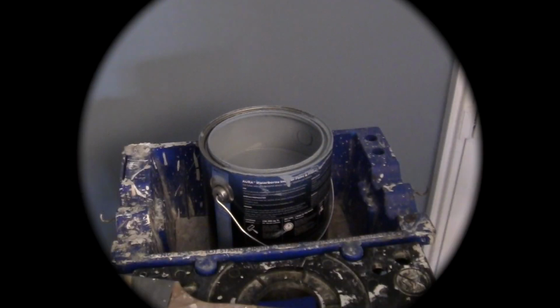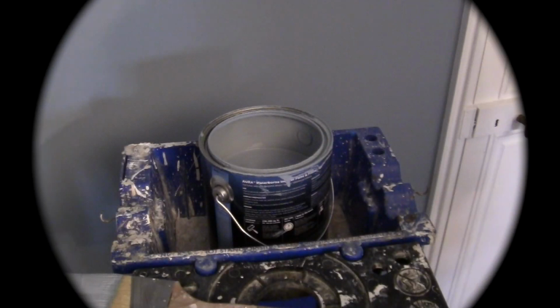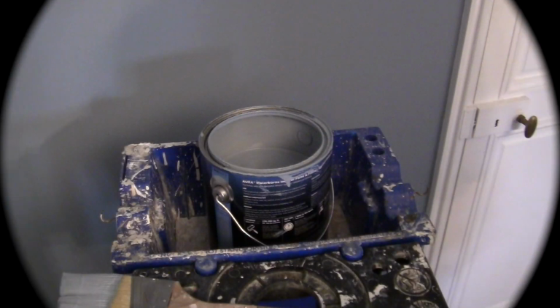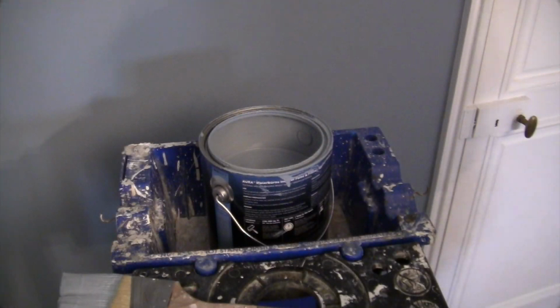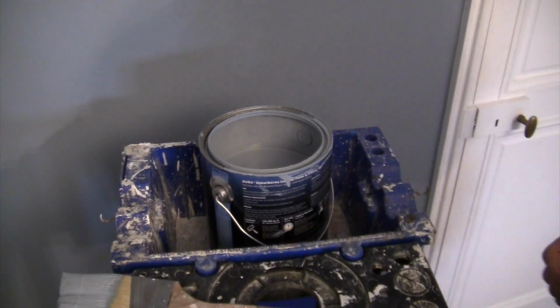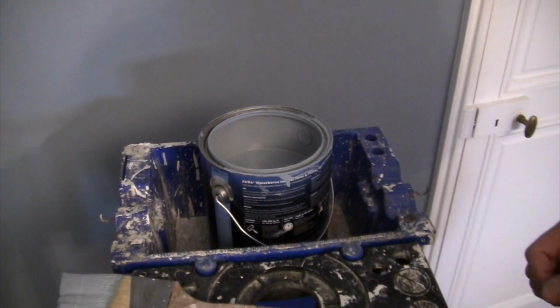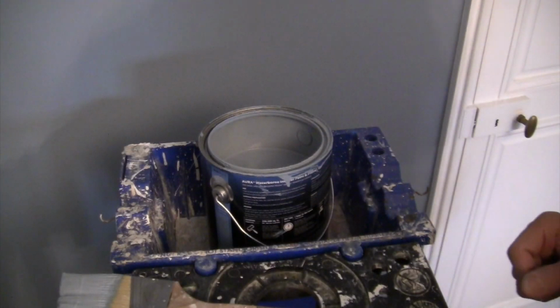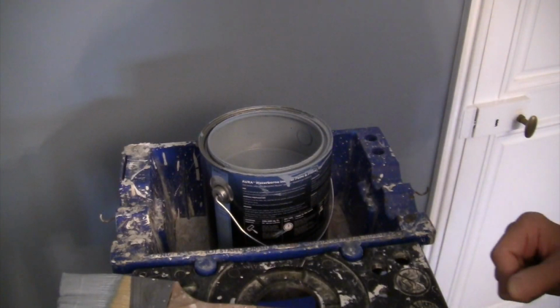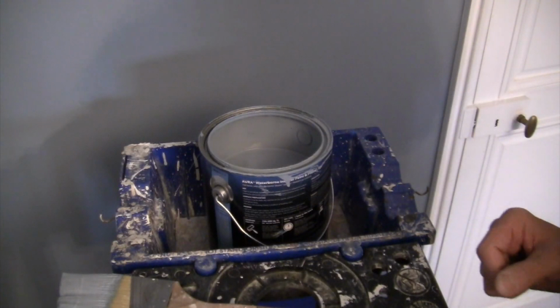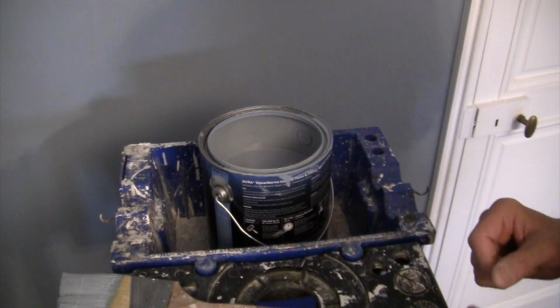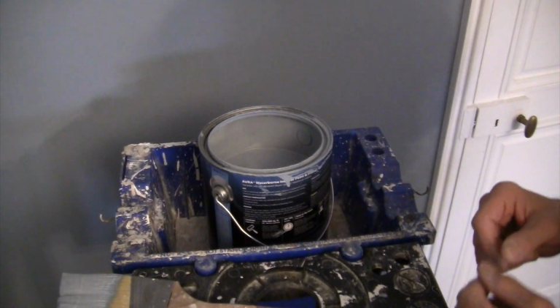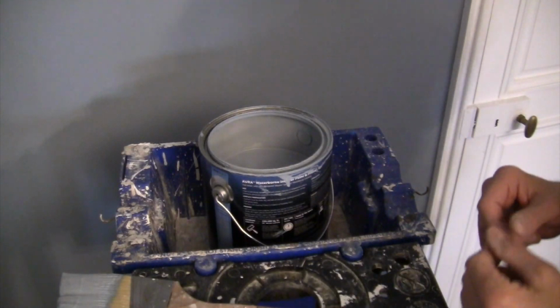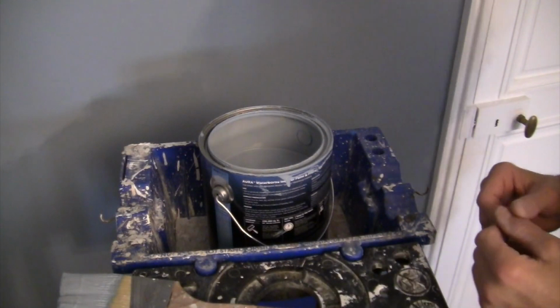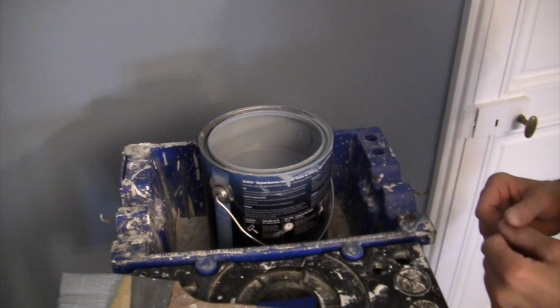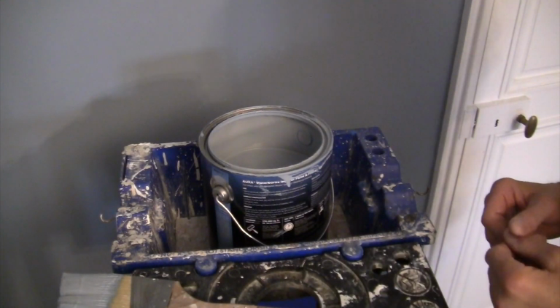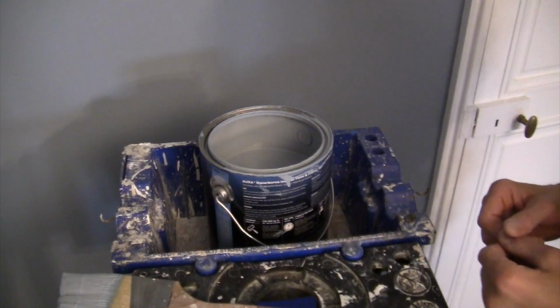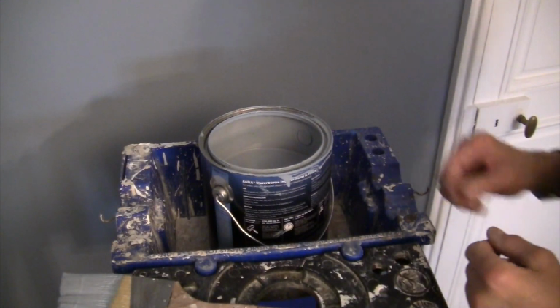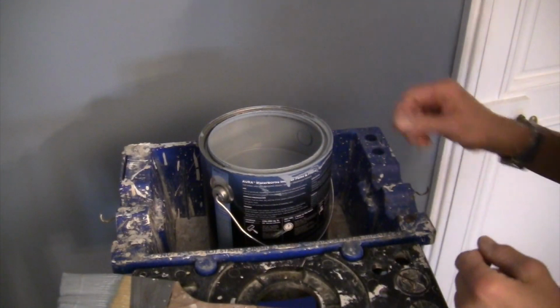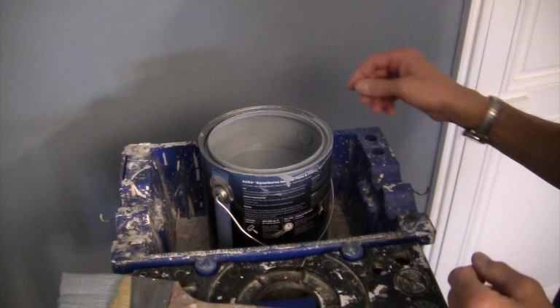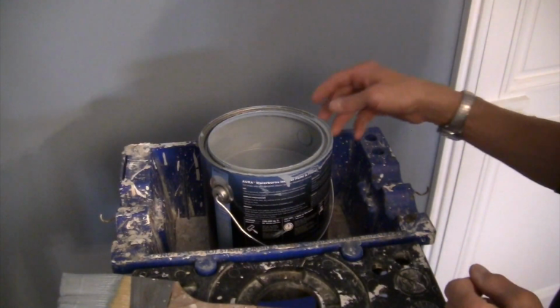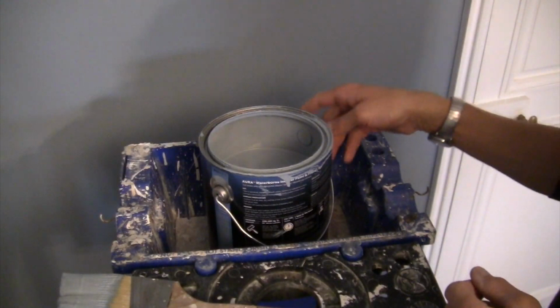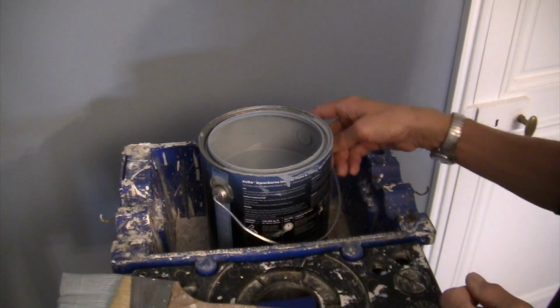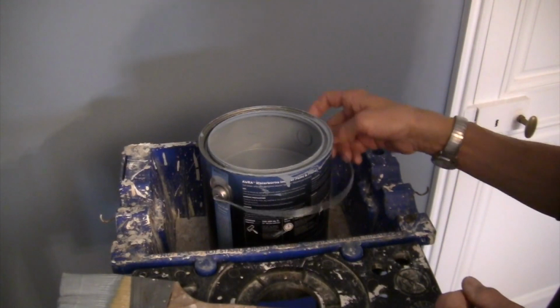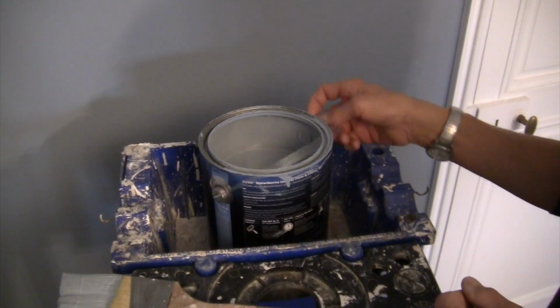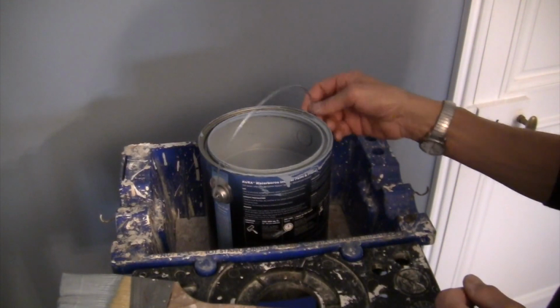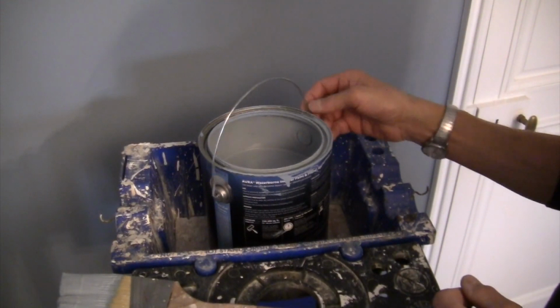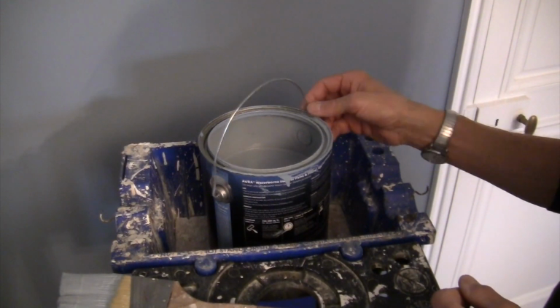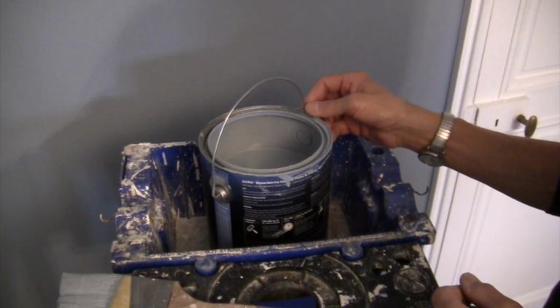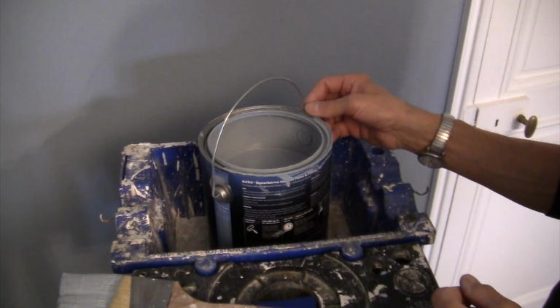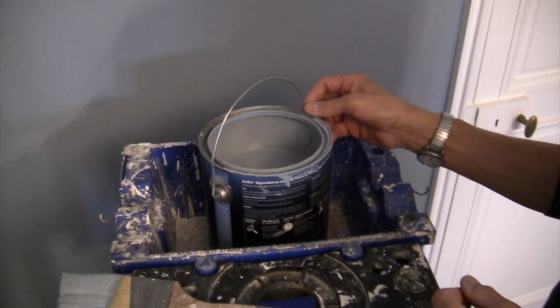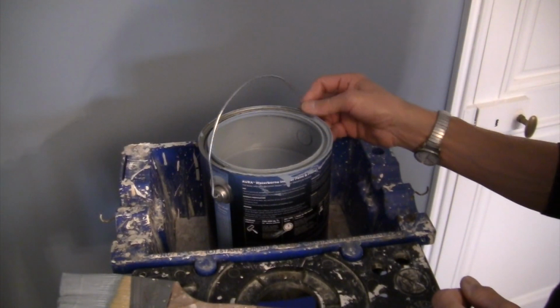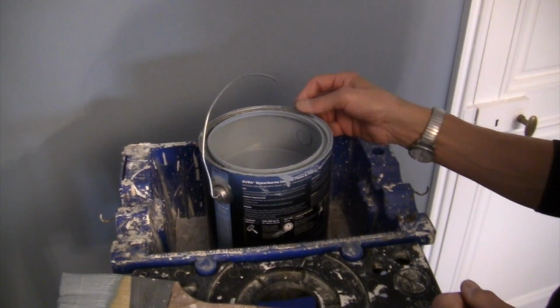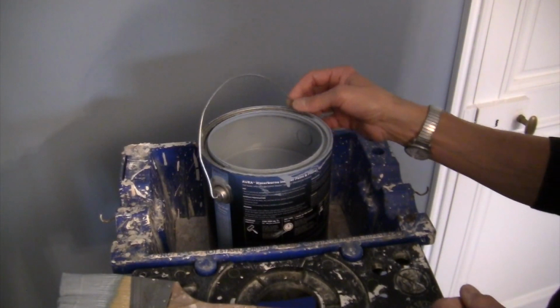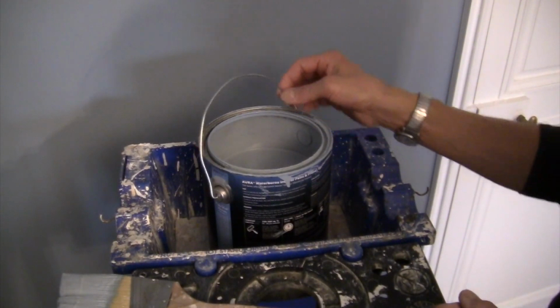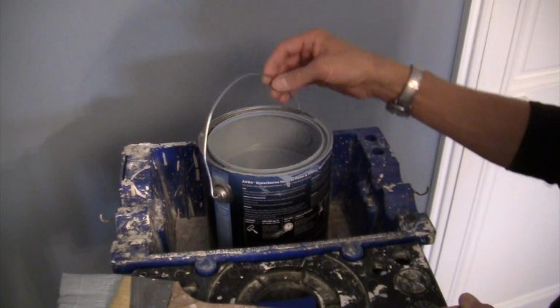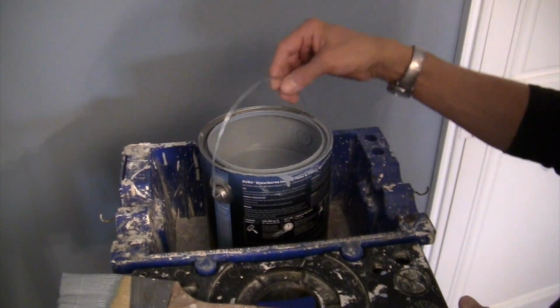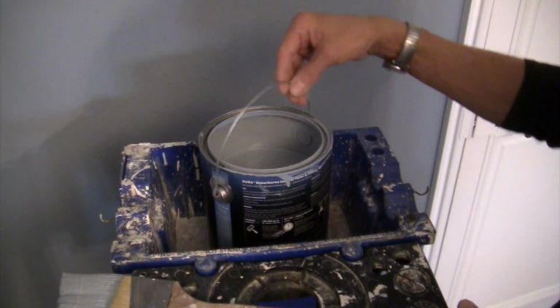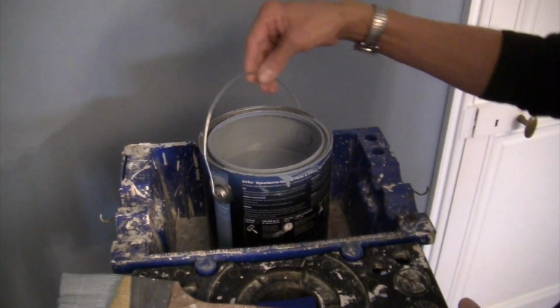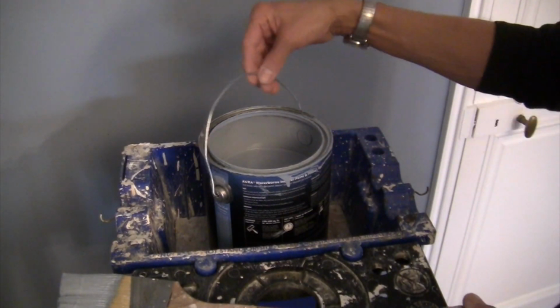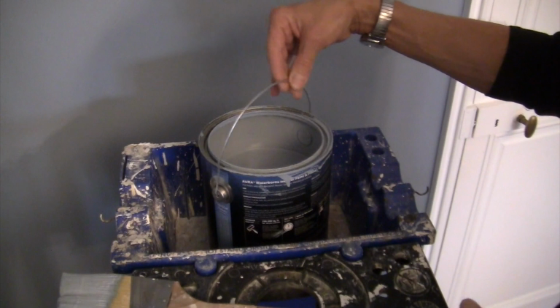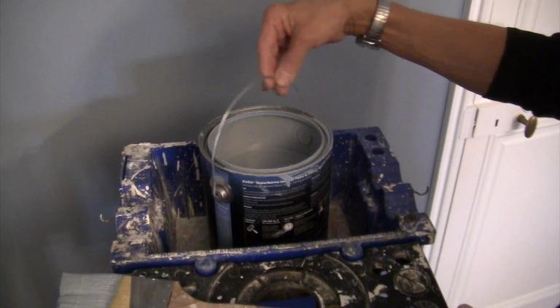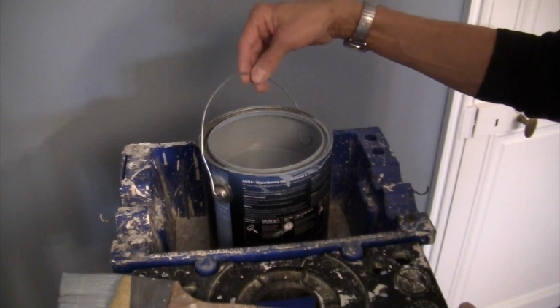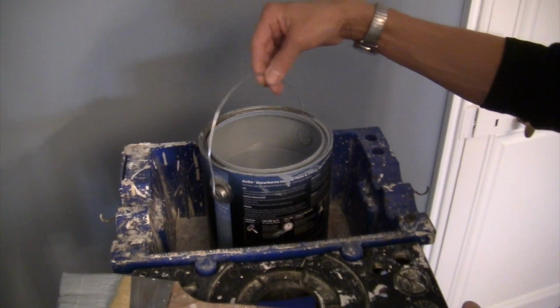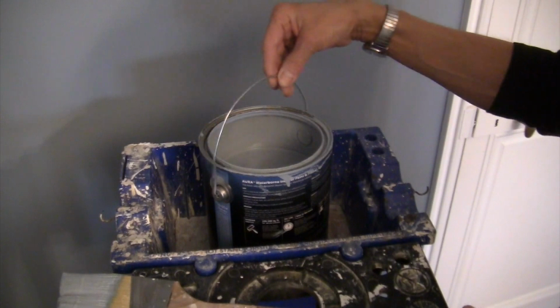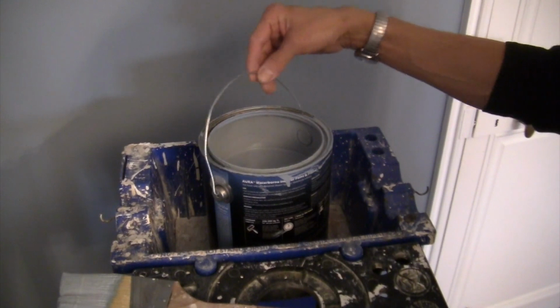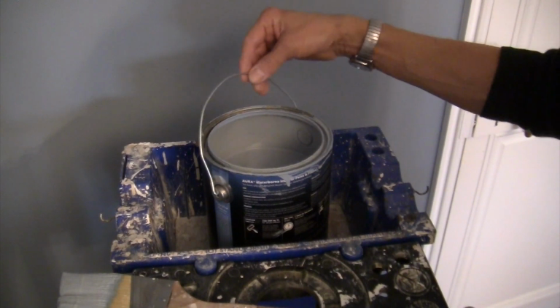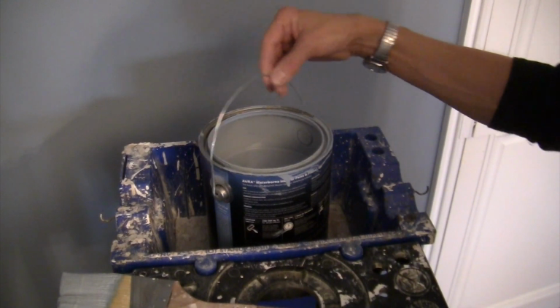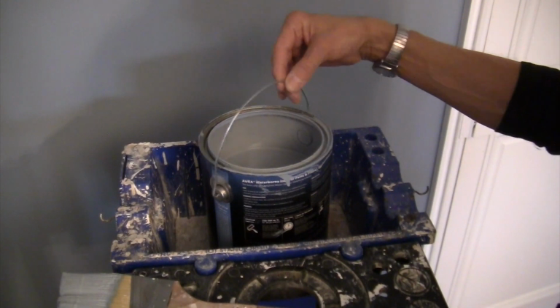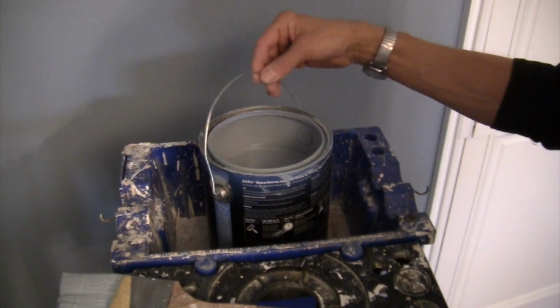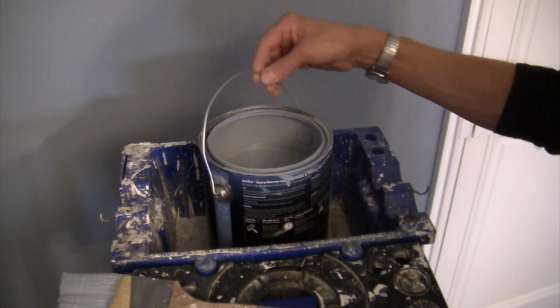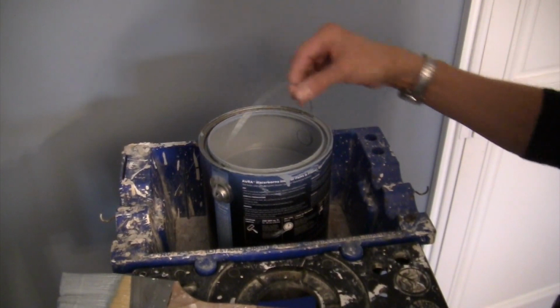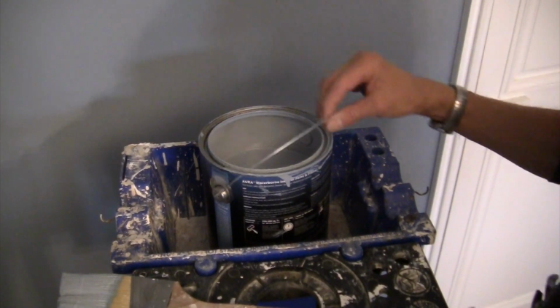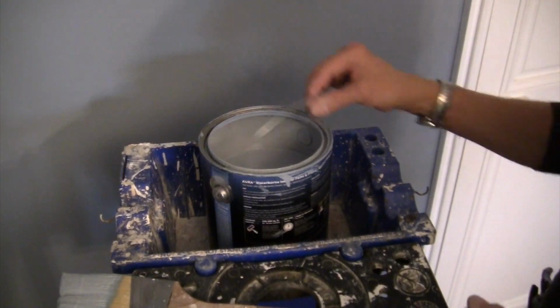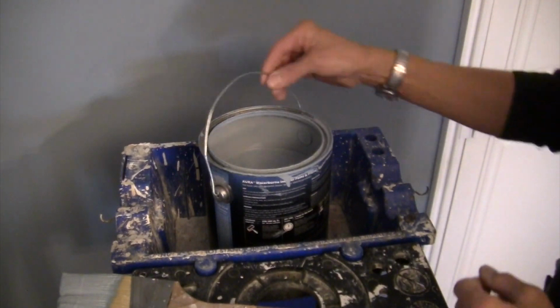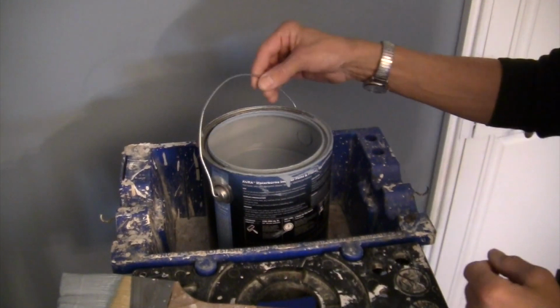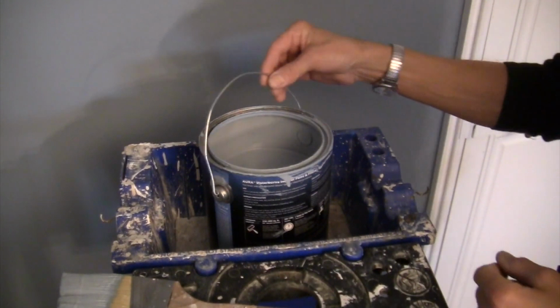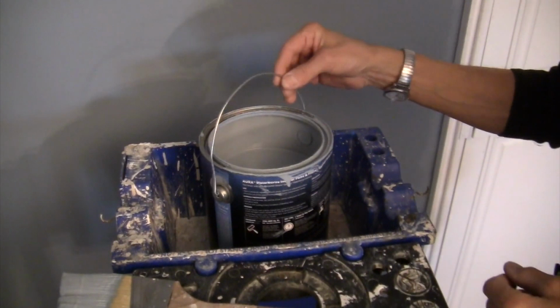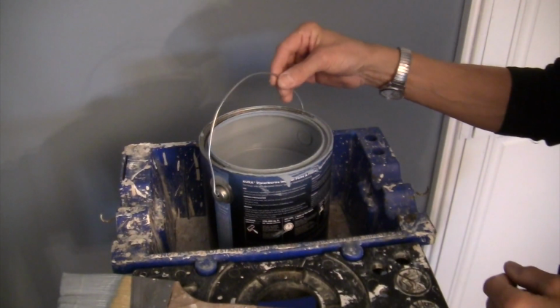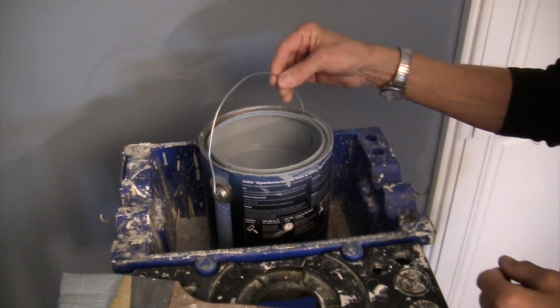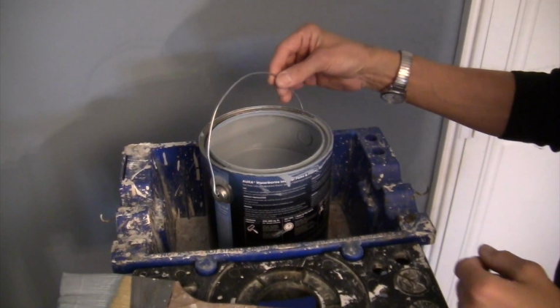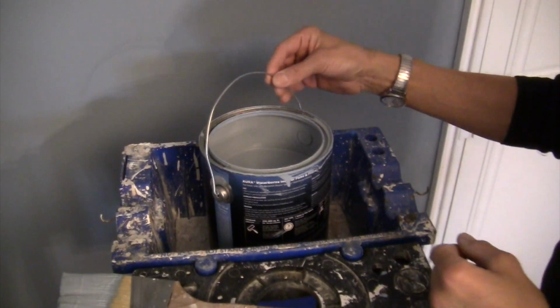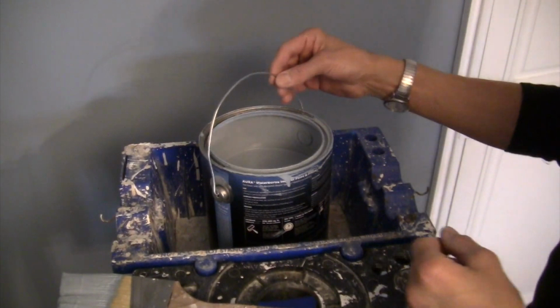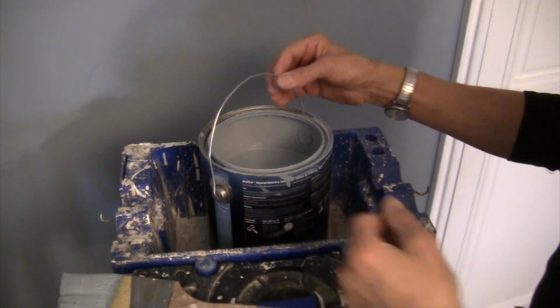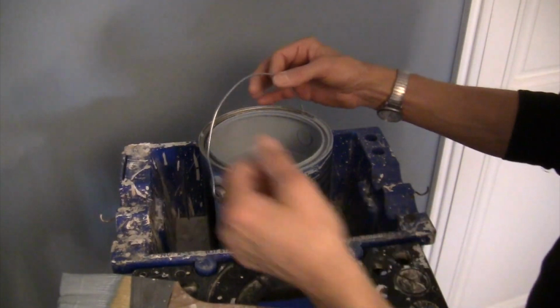Frisky Painter here. If you cut out of a one gallon can like I do, carrying it around can be very tedious. So try this next time.